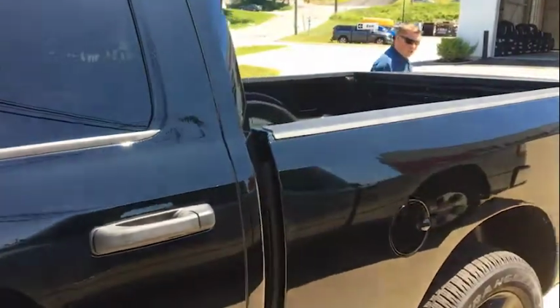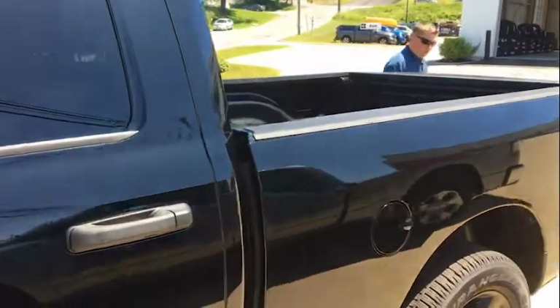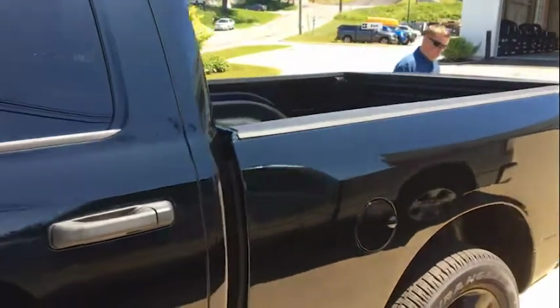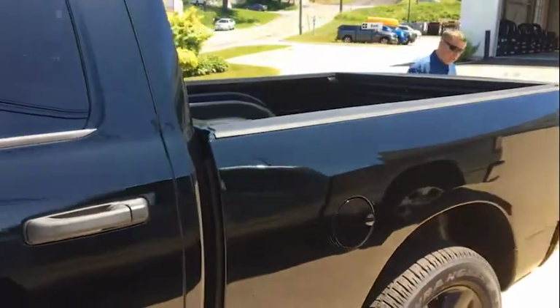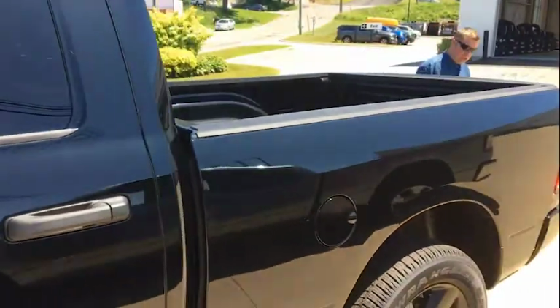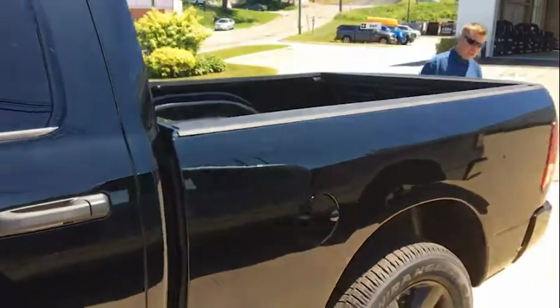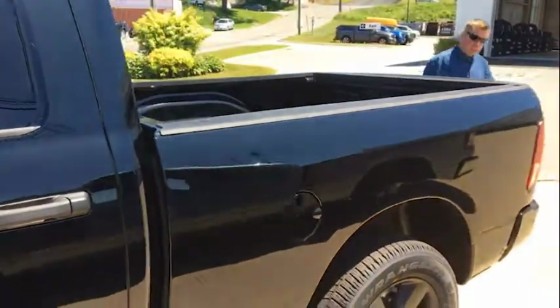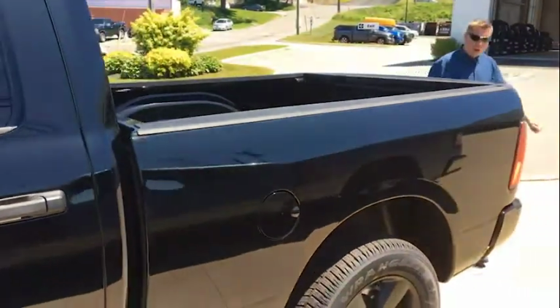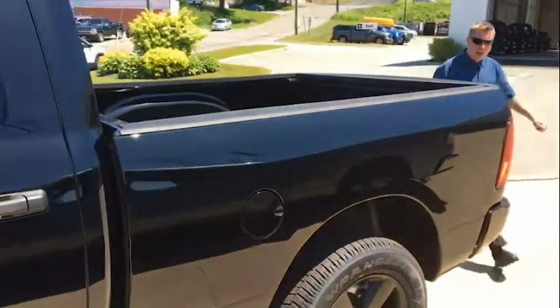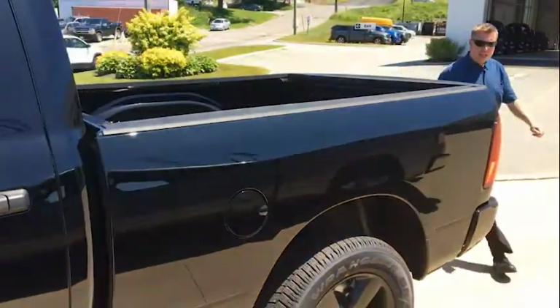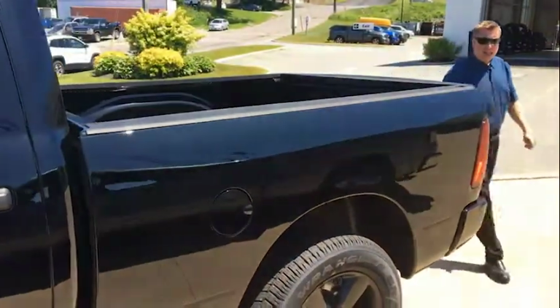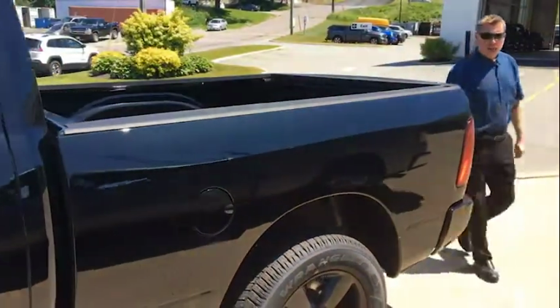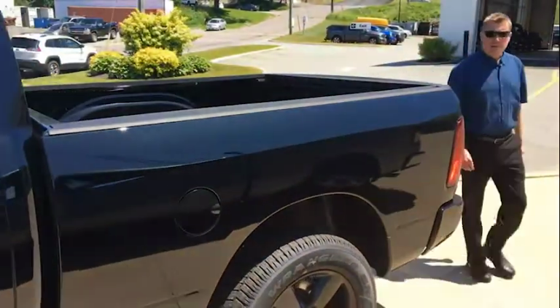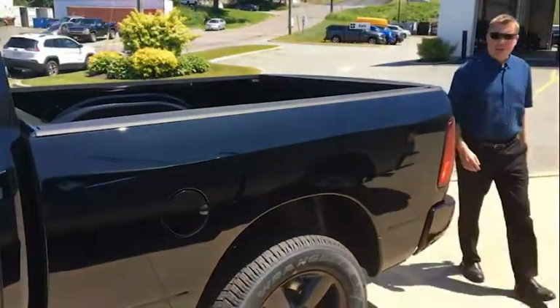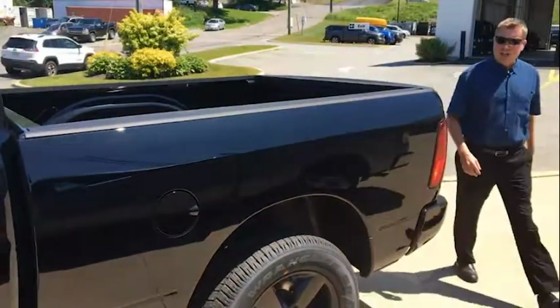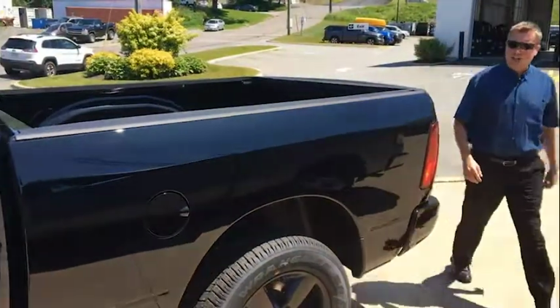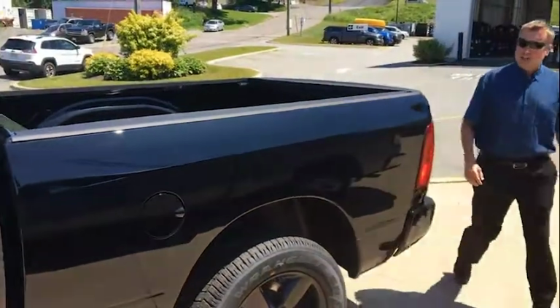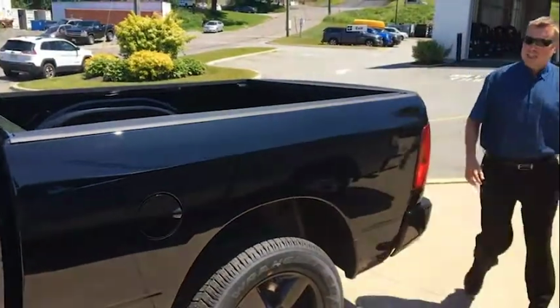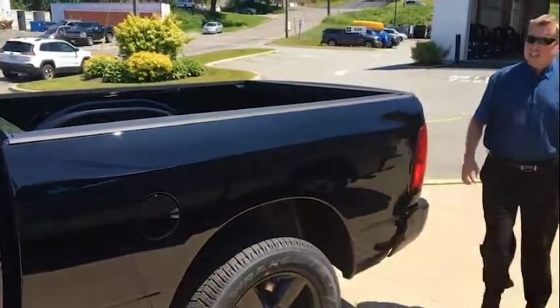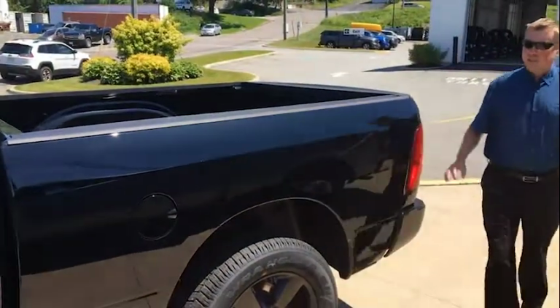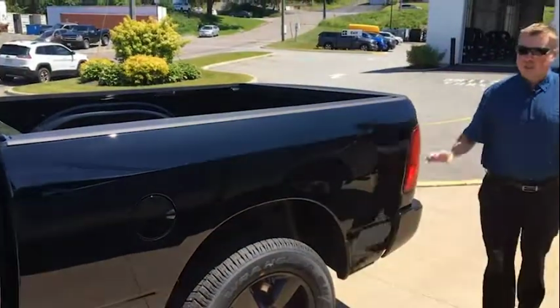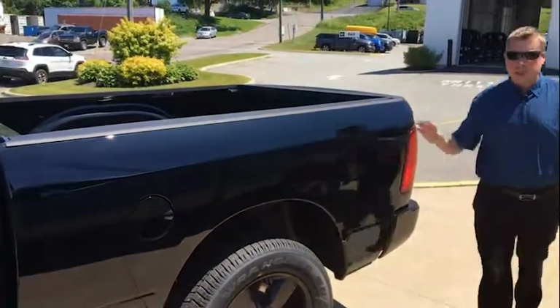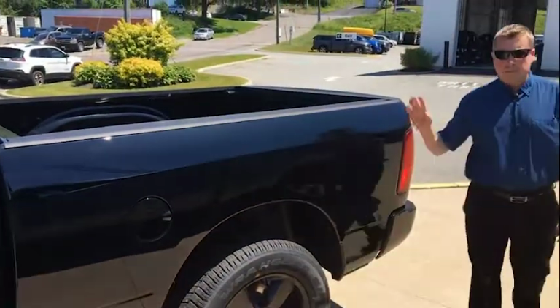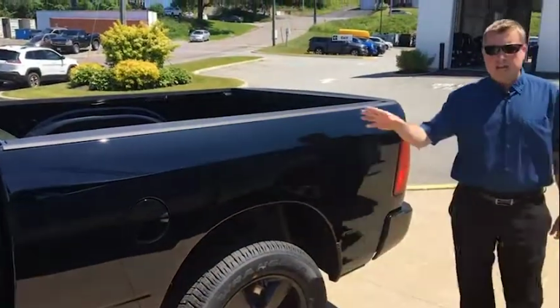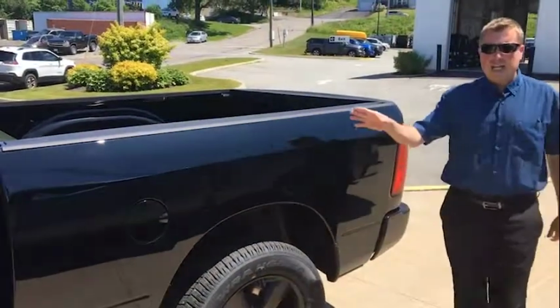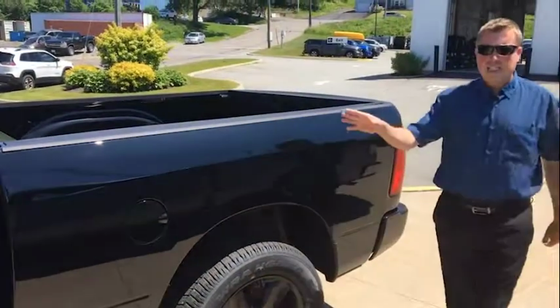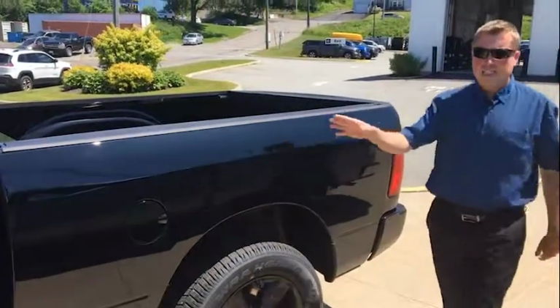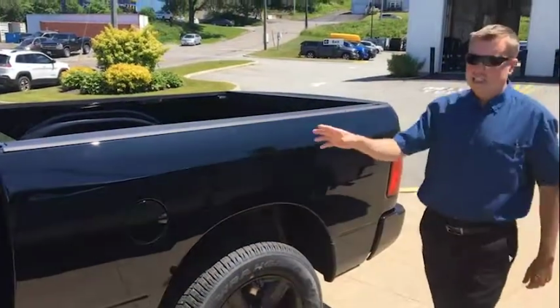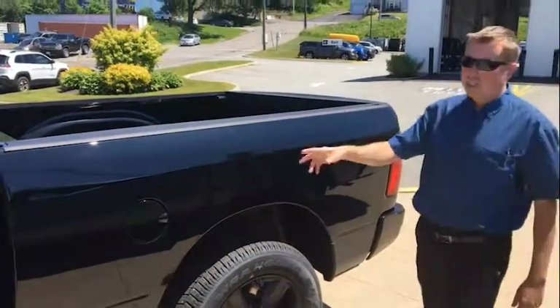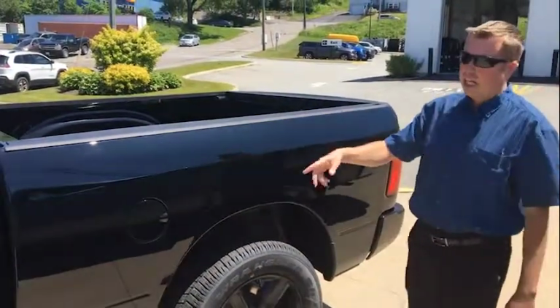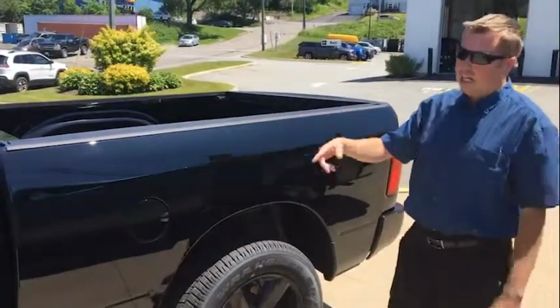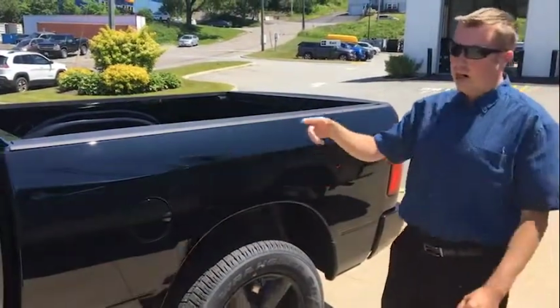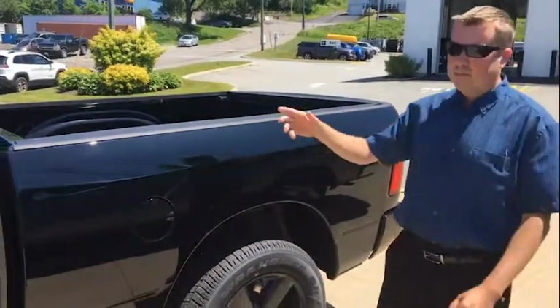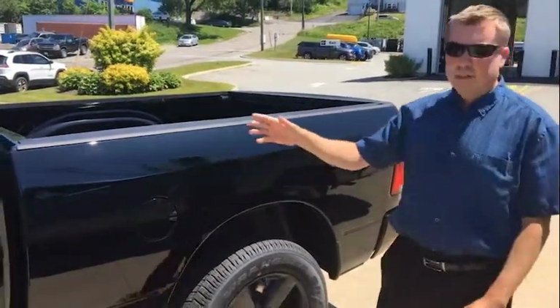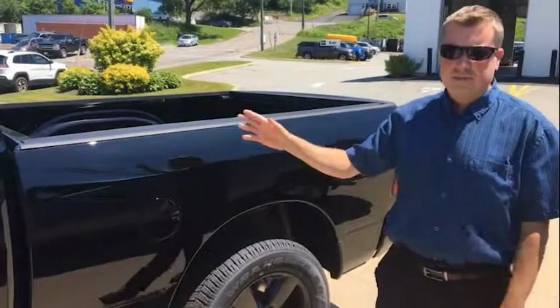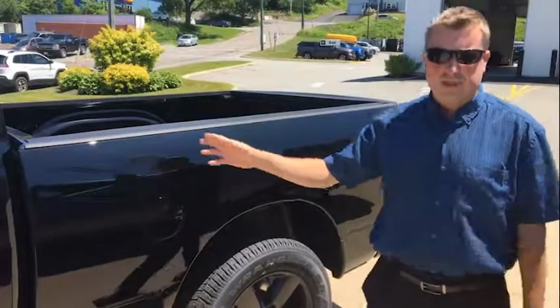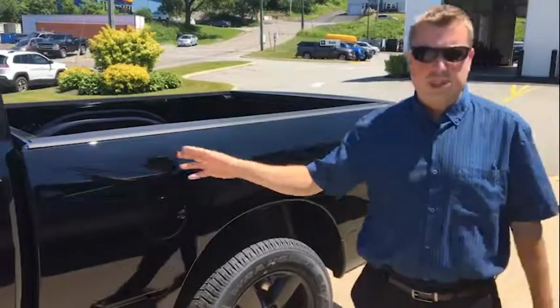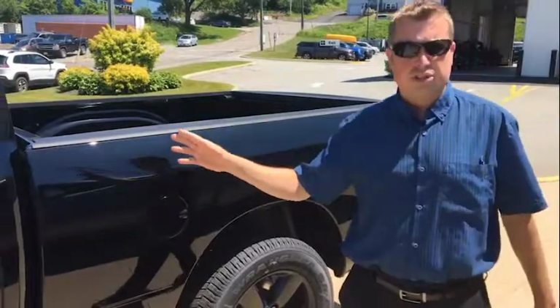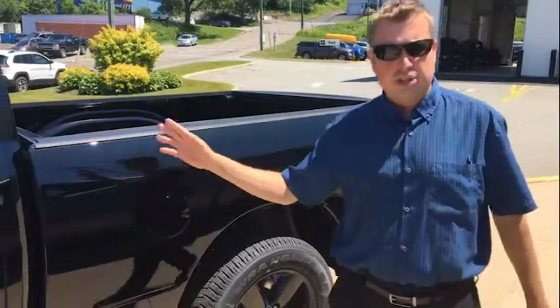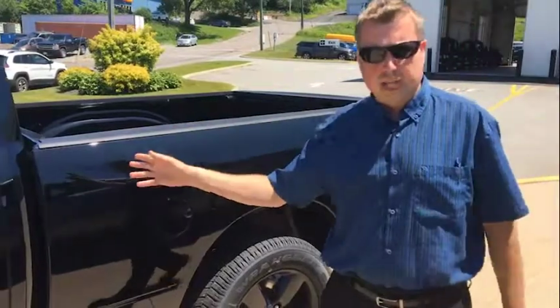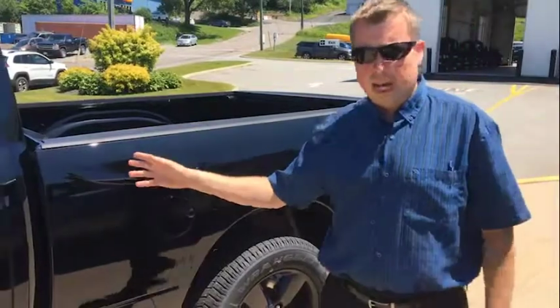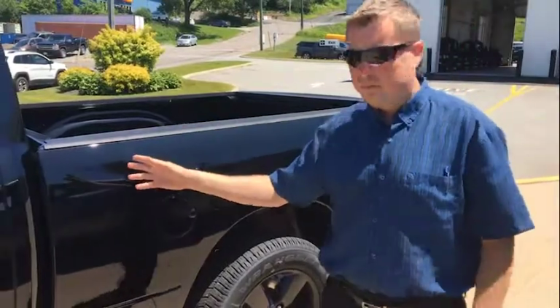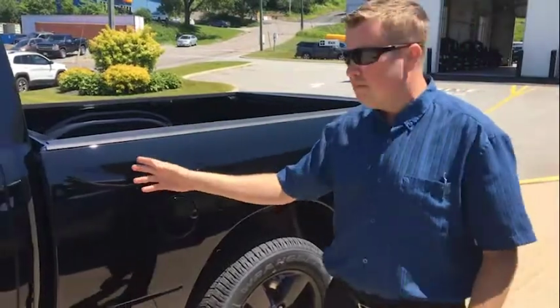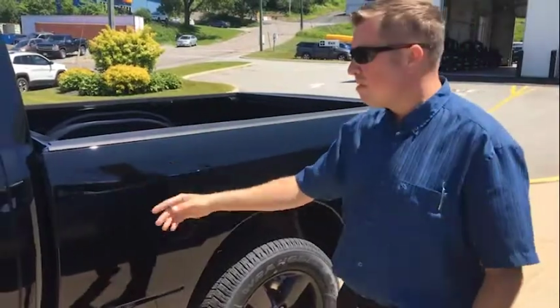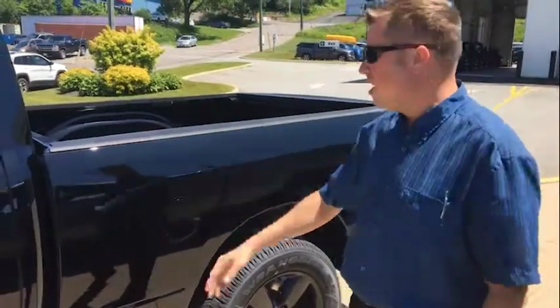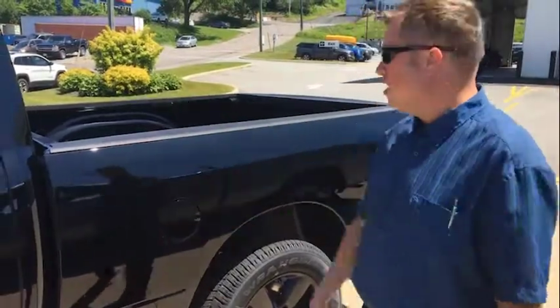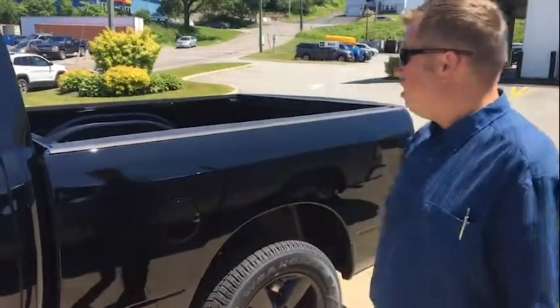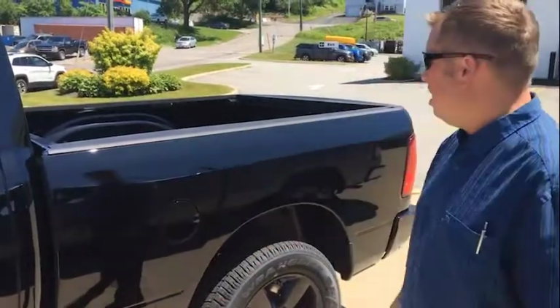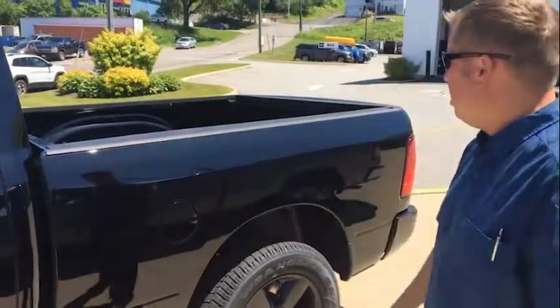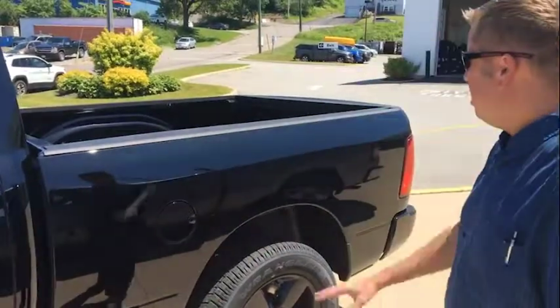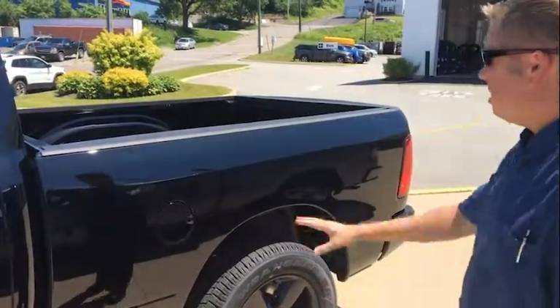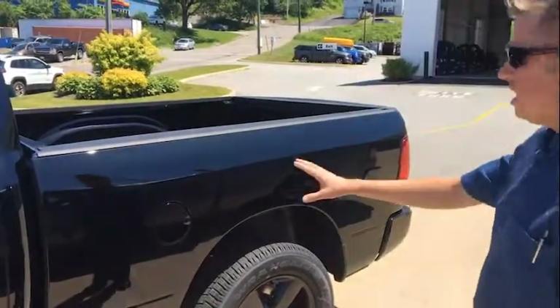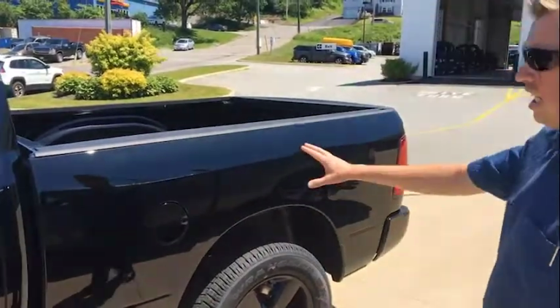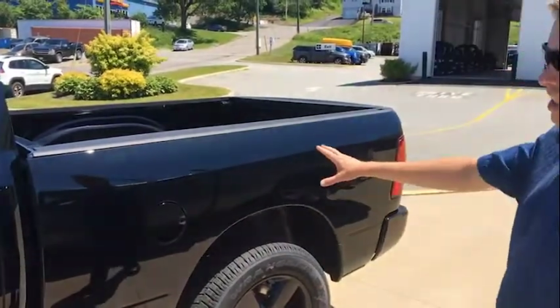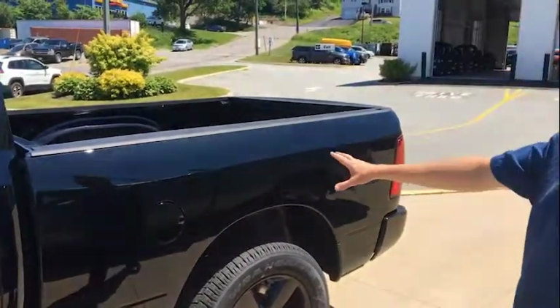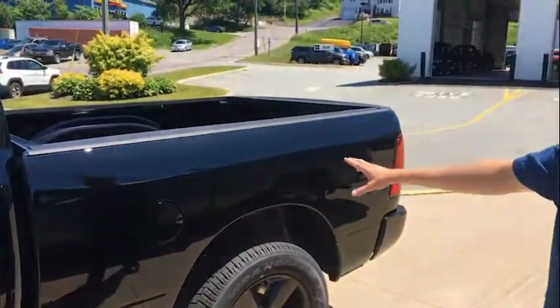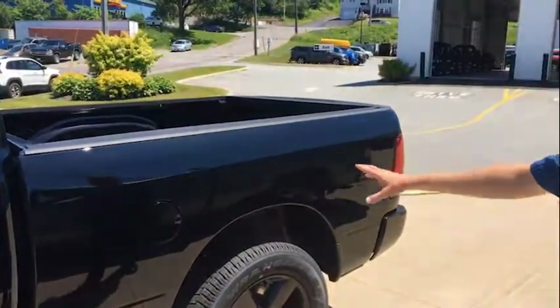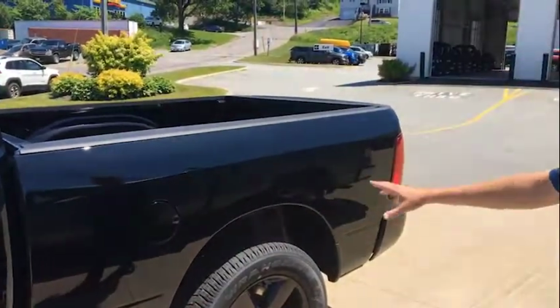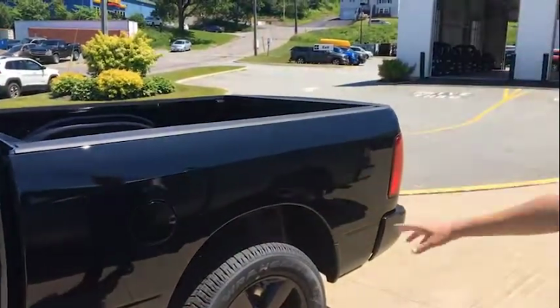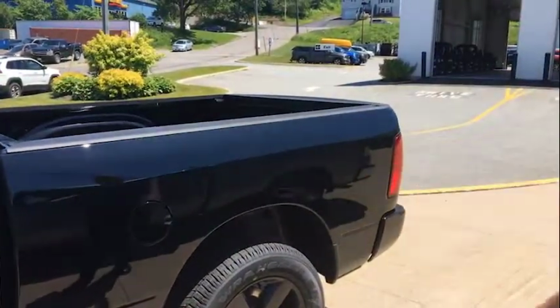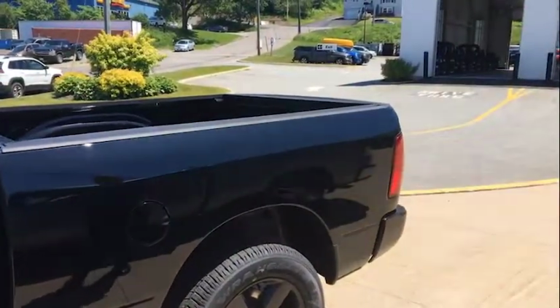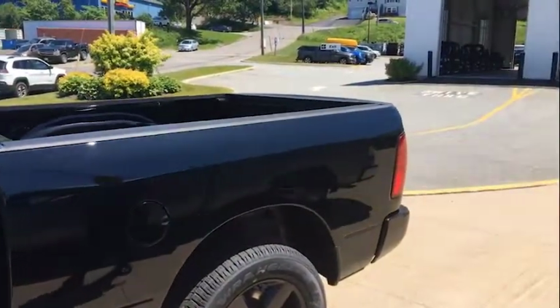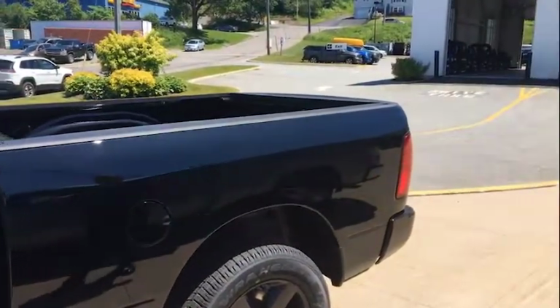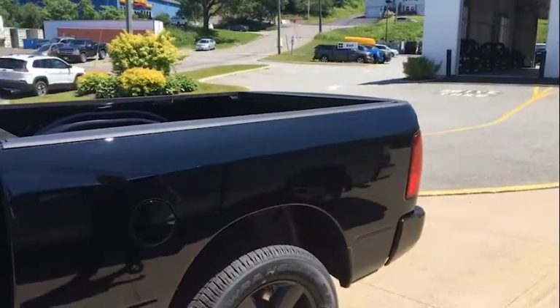This is the quad cab model with the smaller back seat — you can't opt for the crew cab. It has a six and a half foot box.